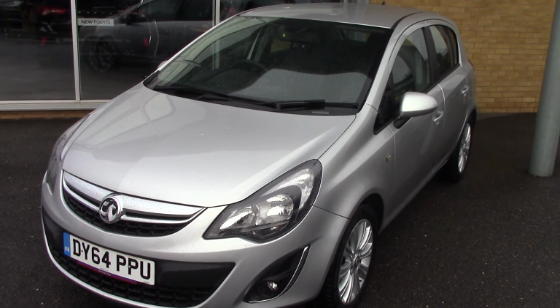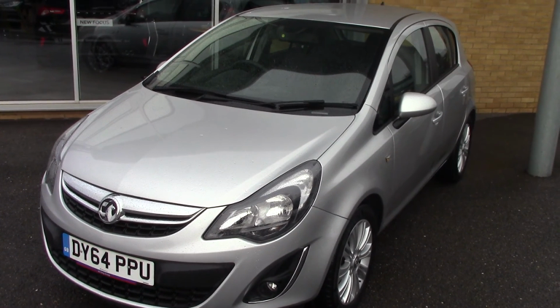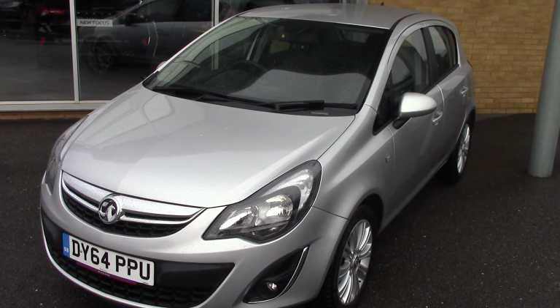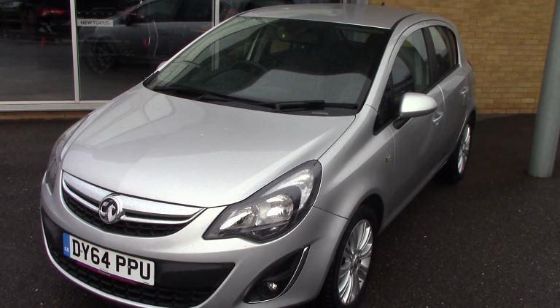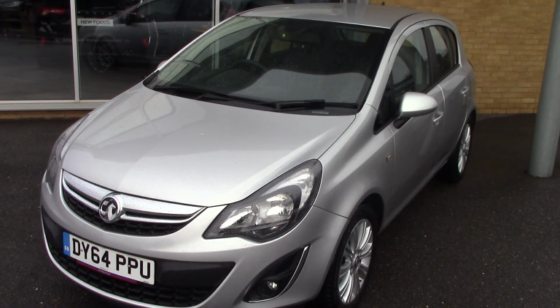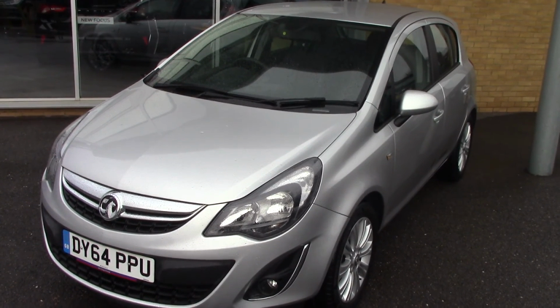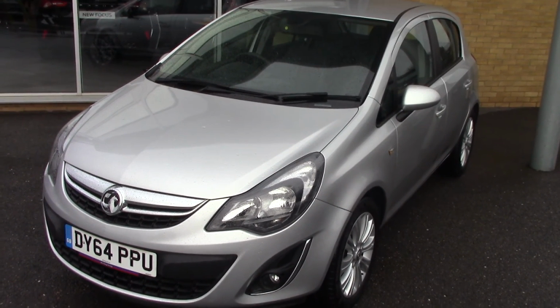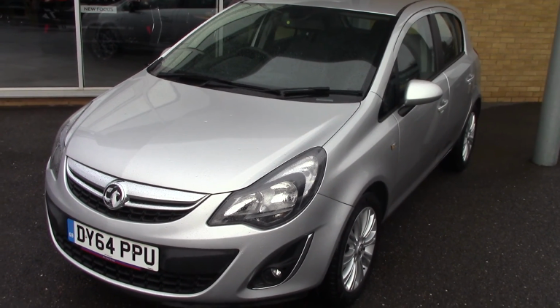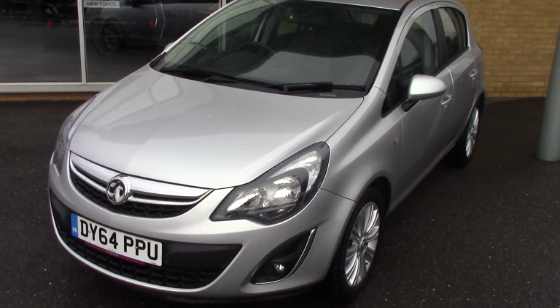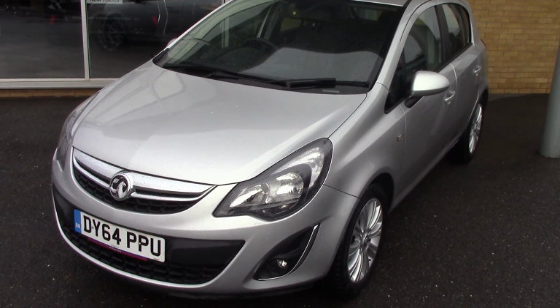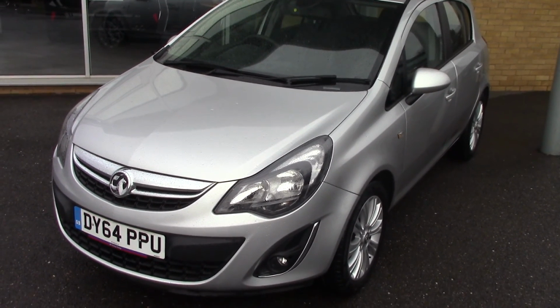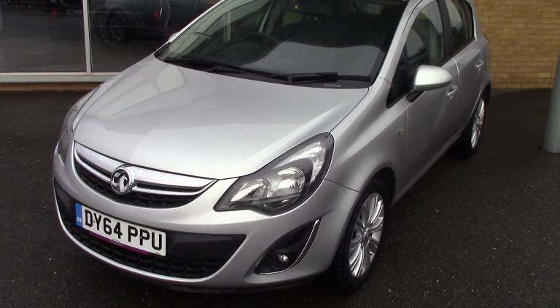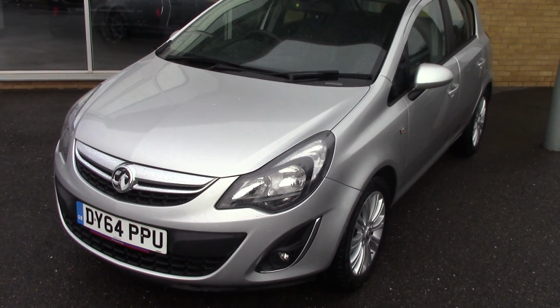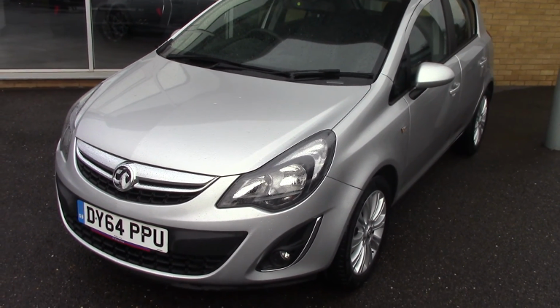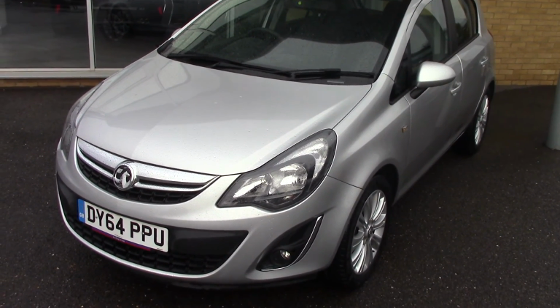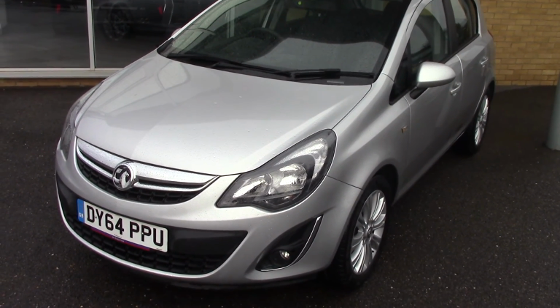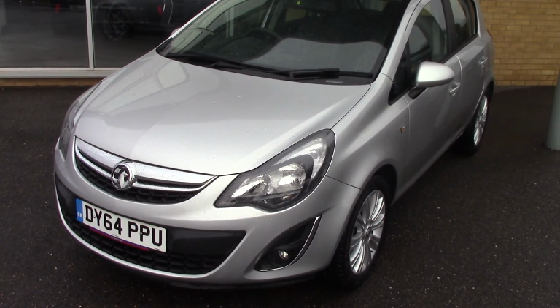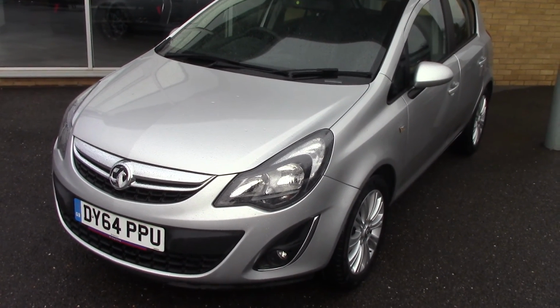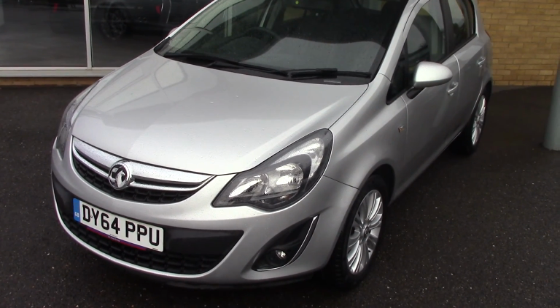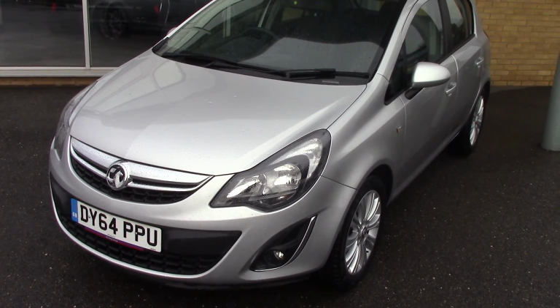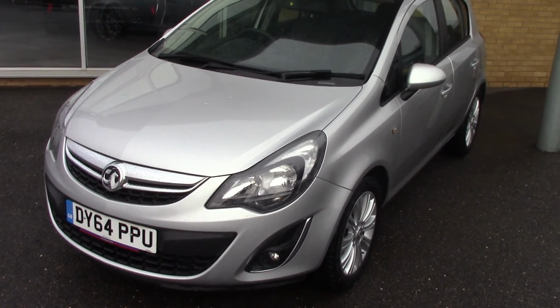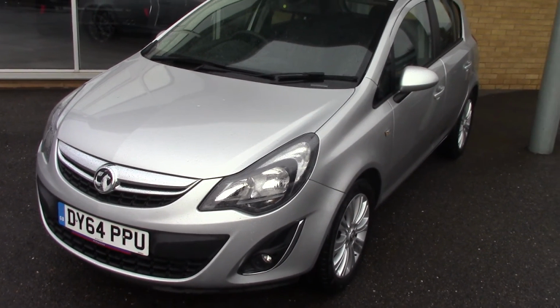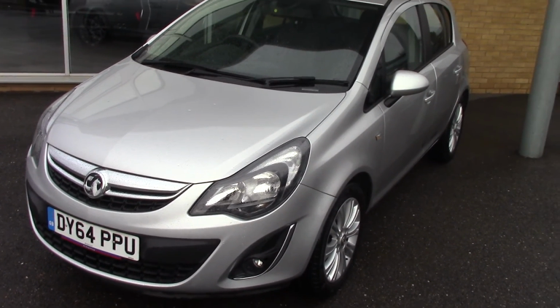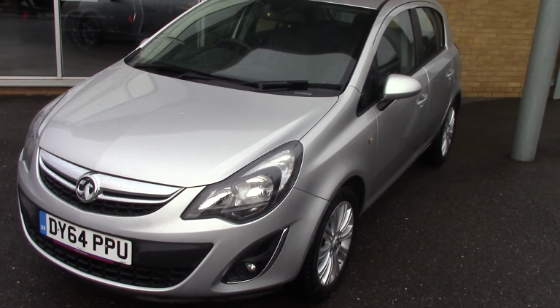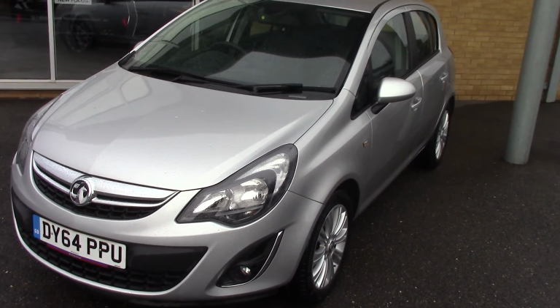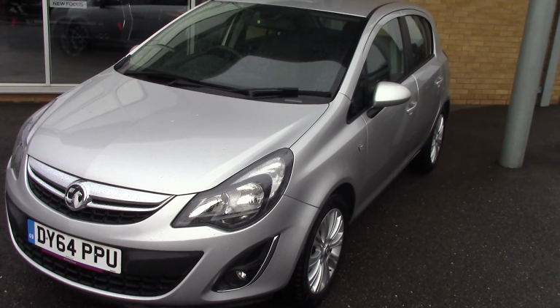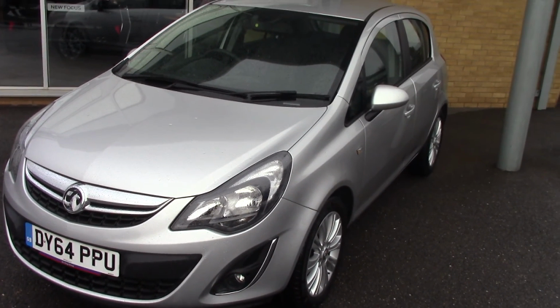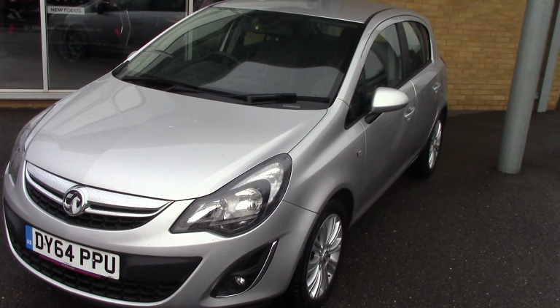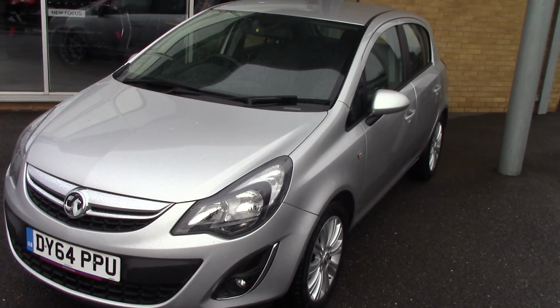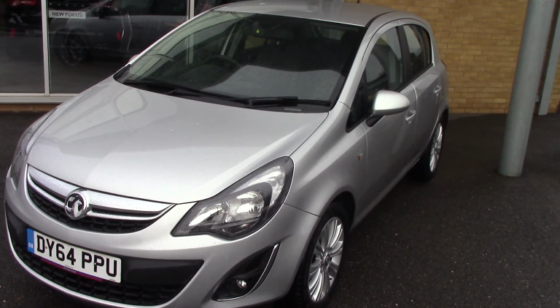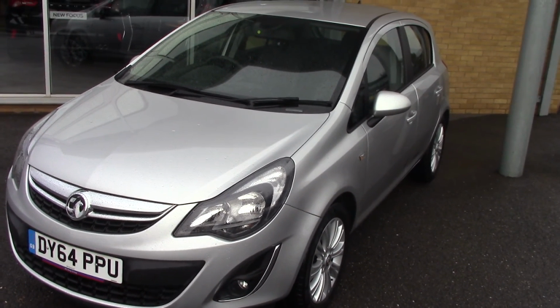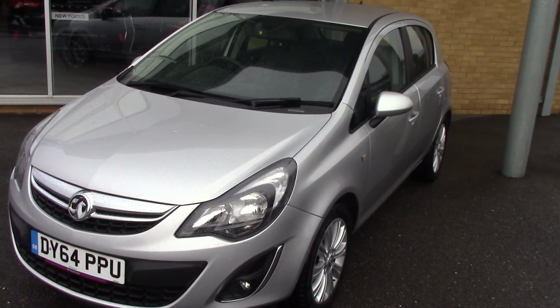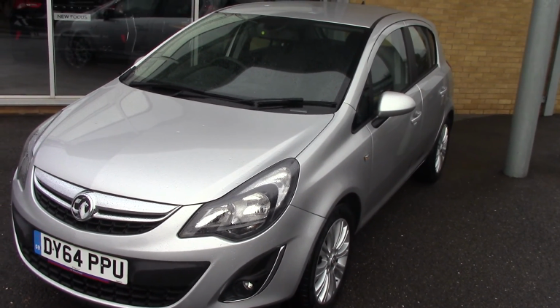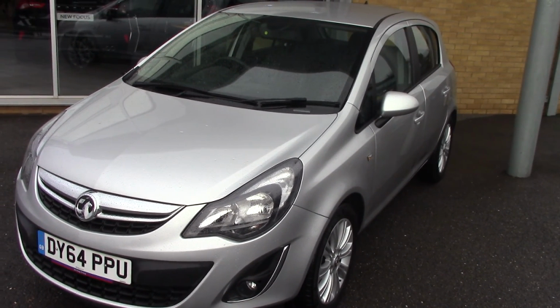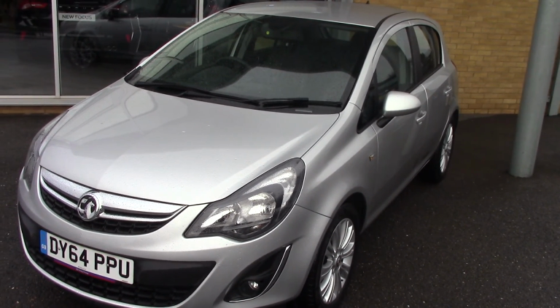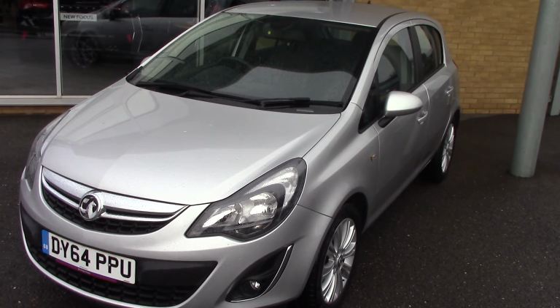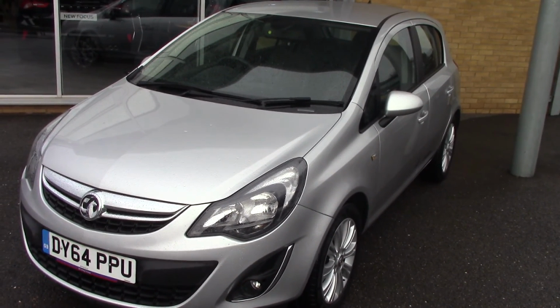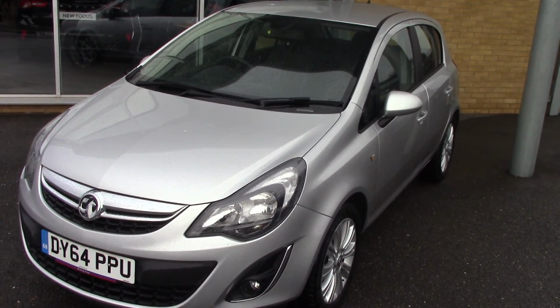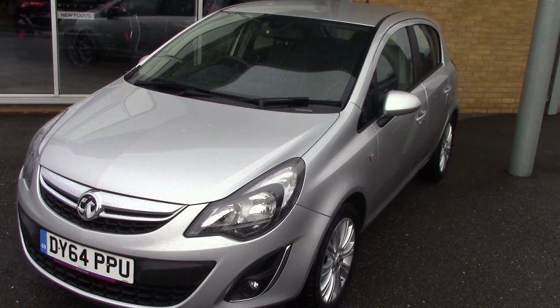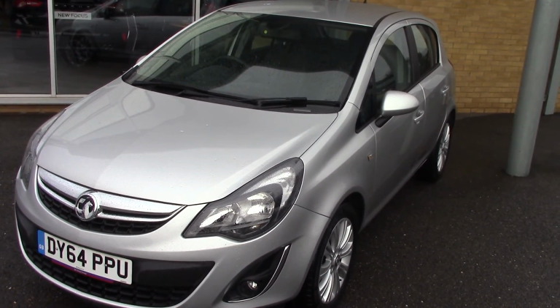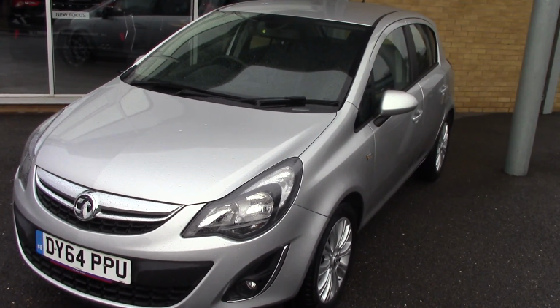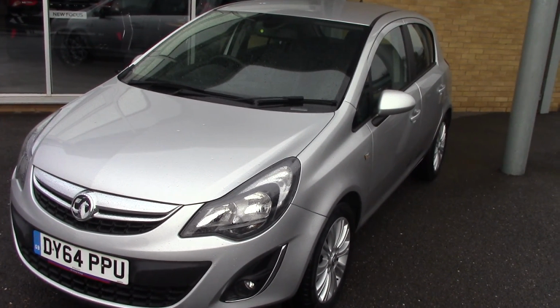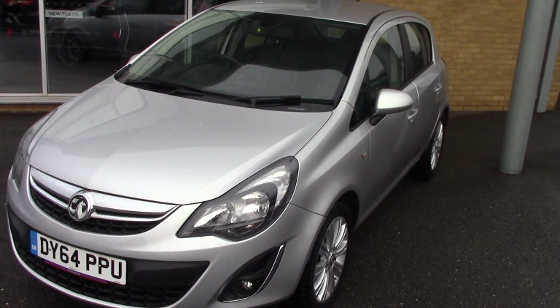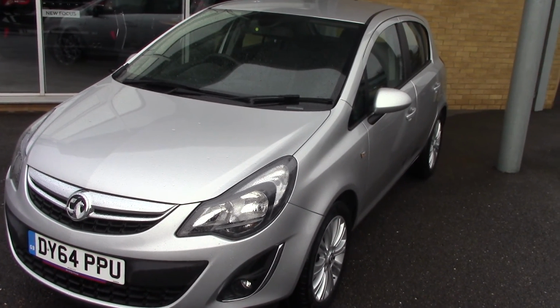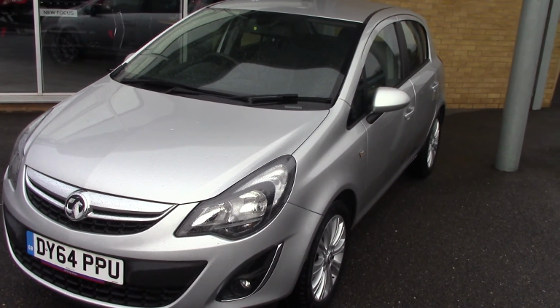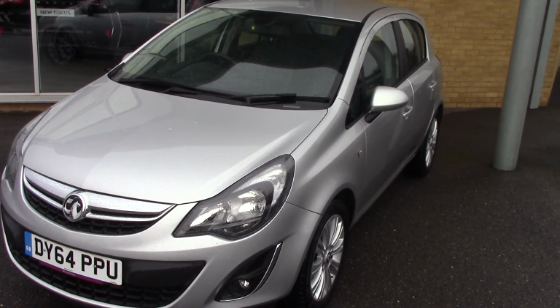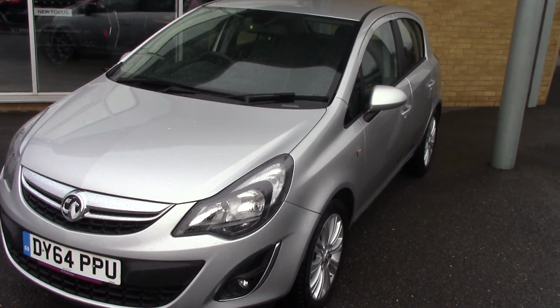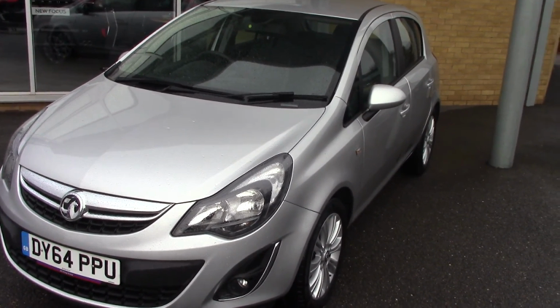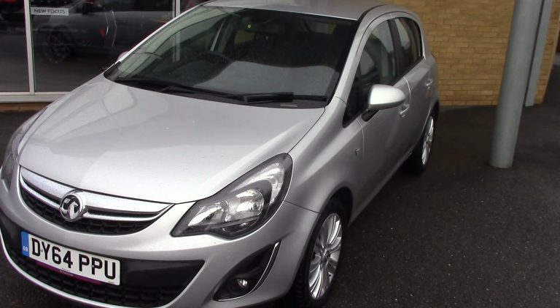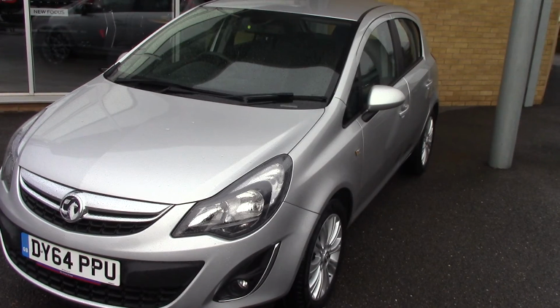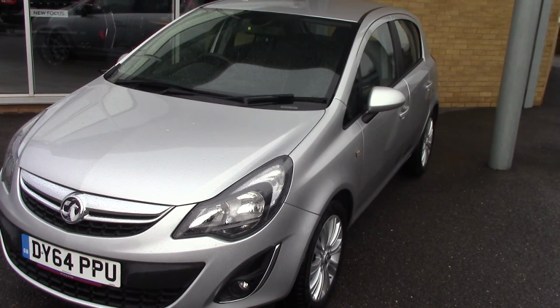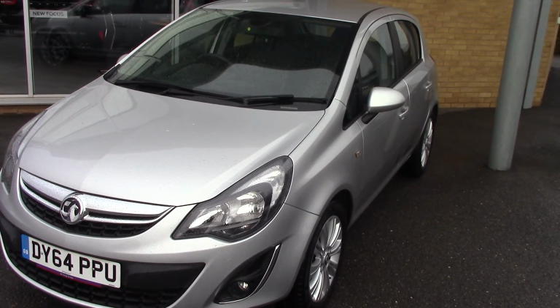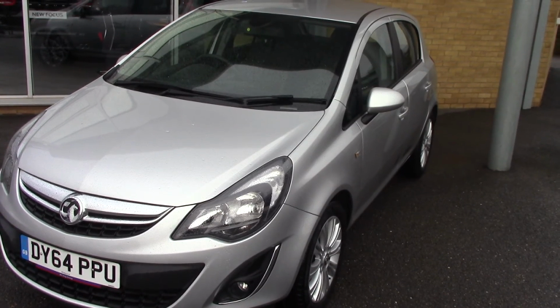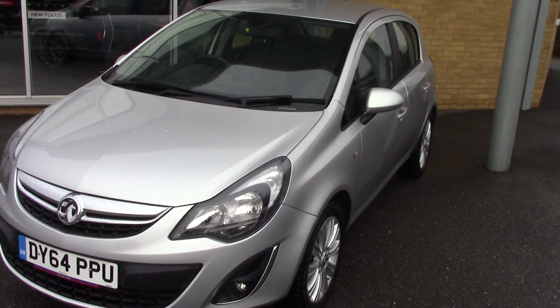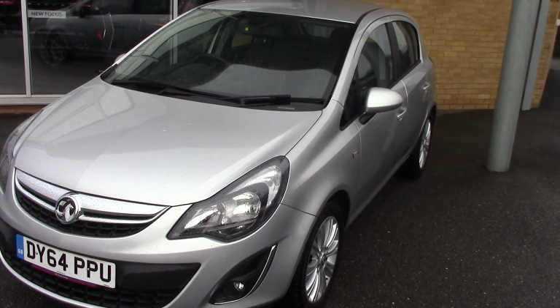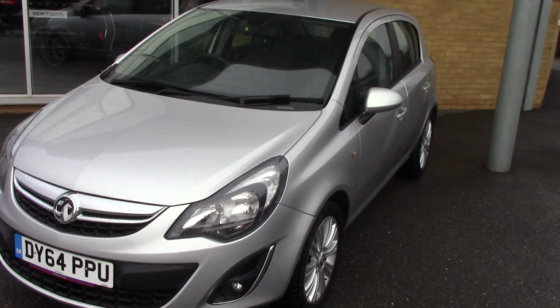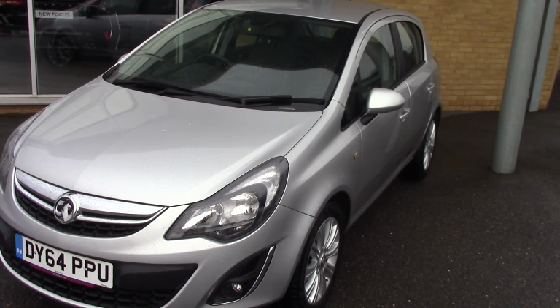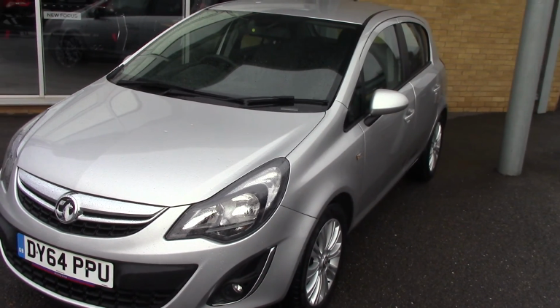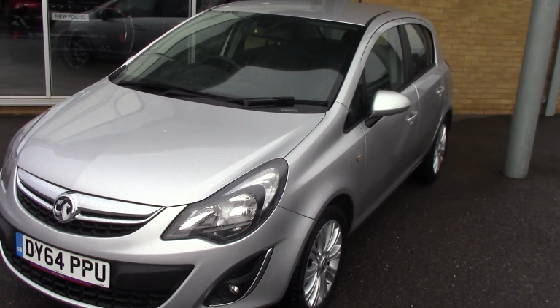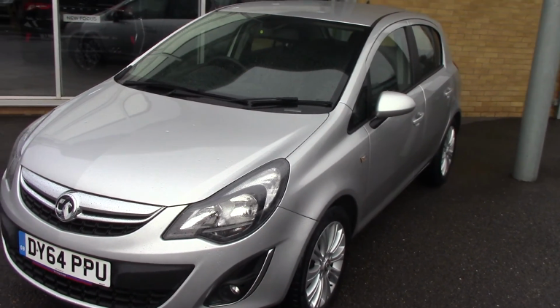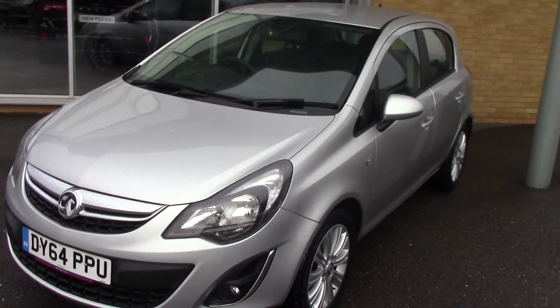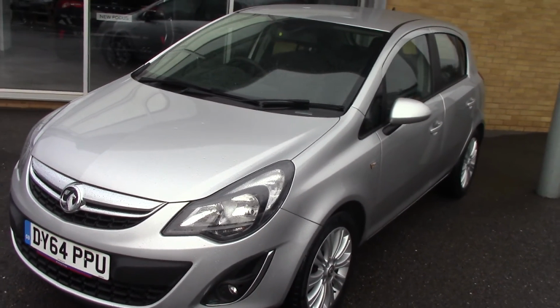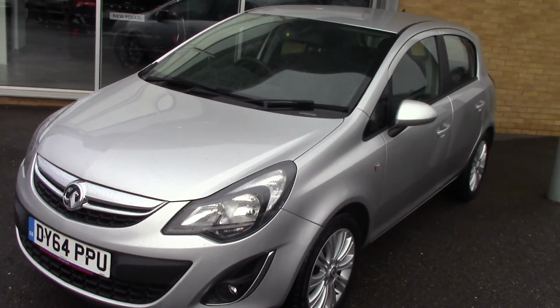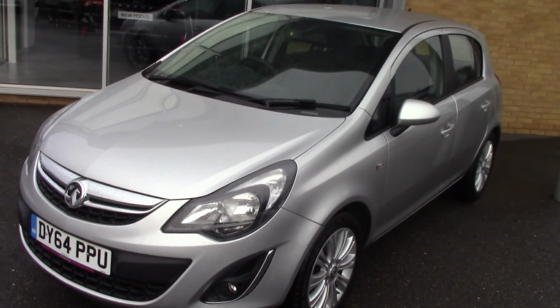Hello and welcome to Pilgrims. Today we're going to have a look around a 2014 64 plate Corsa 1.4 SE.